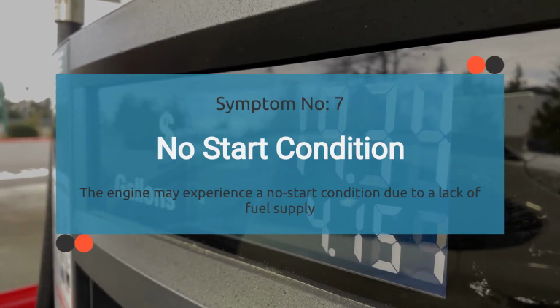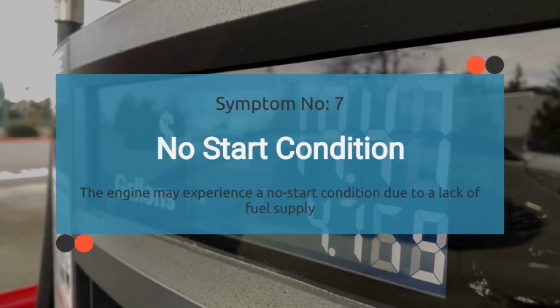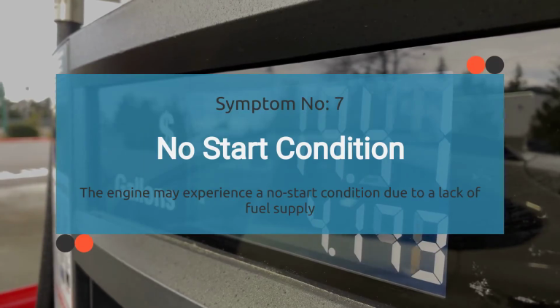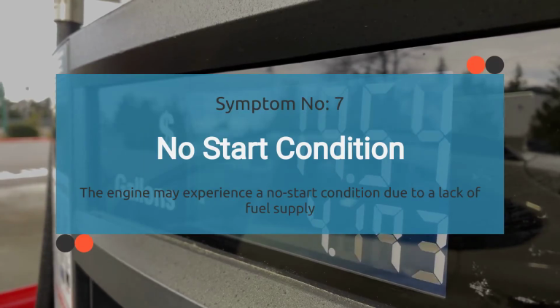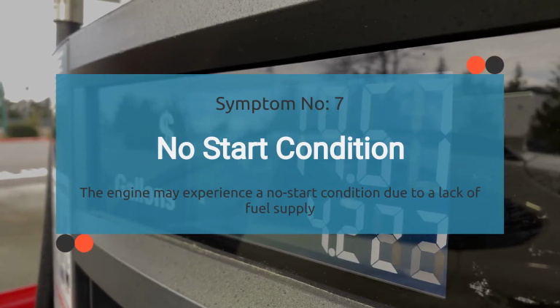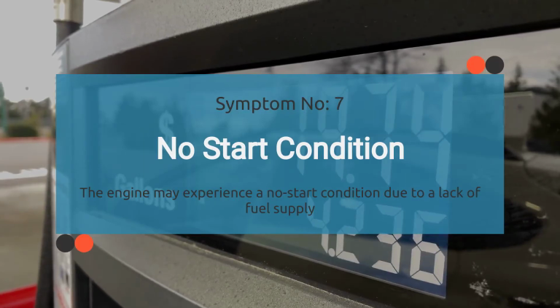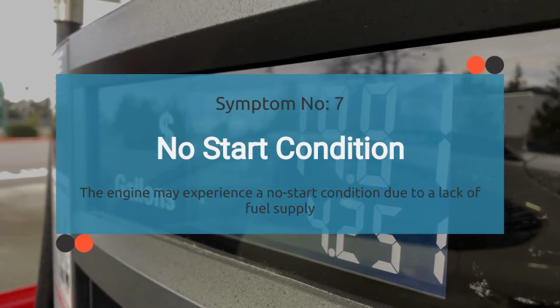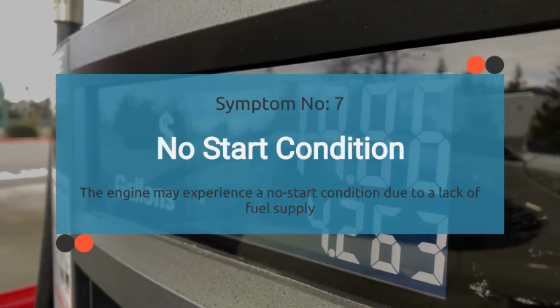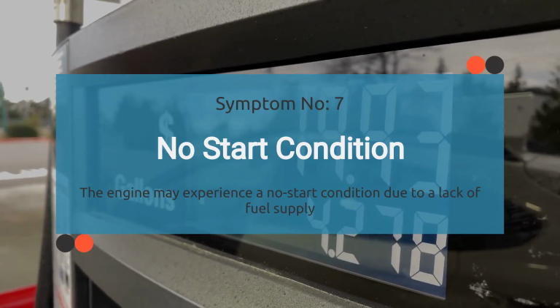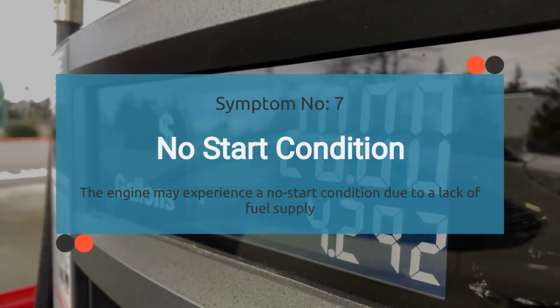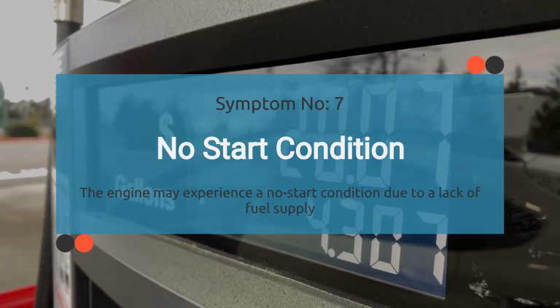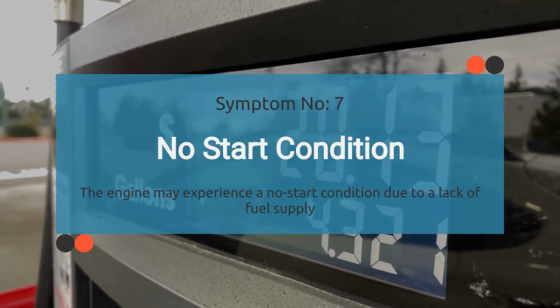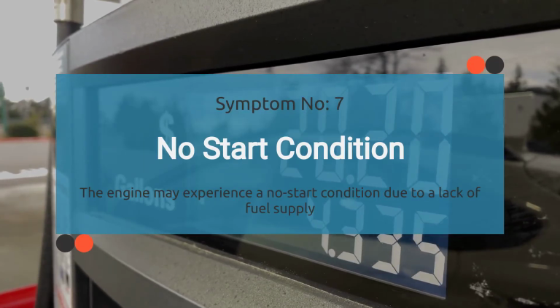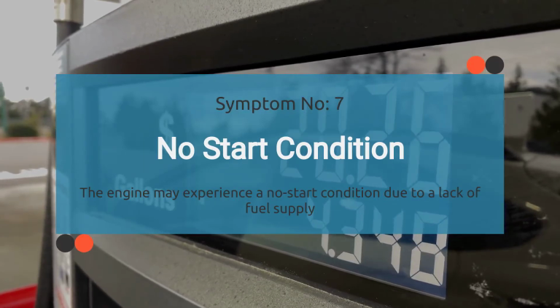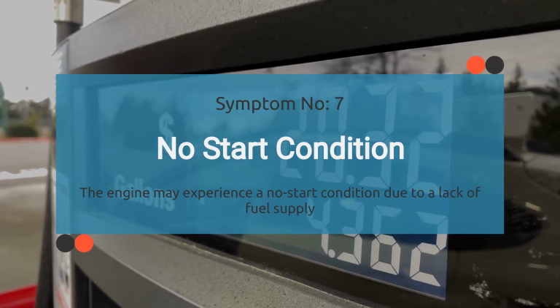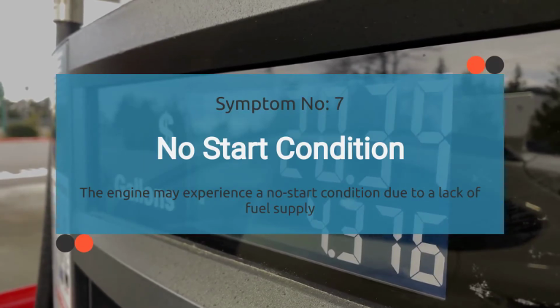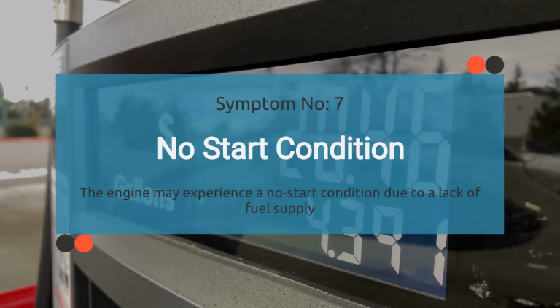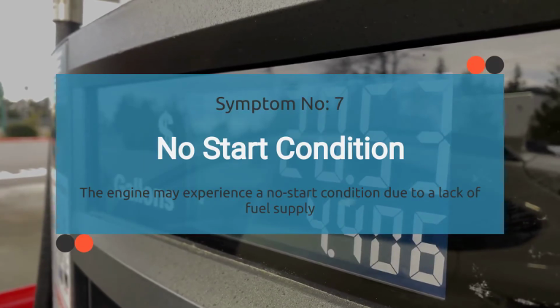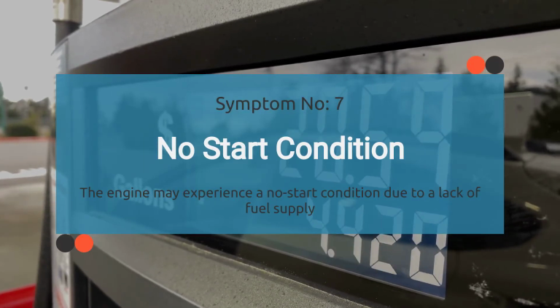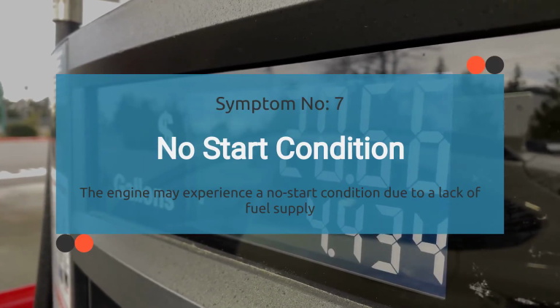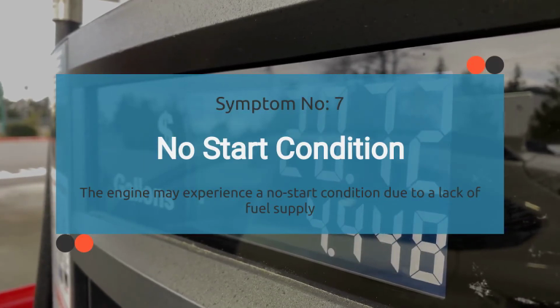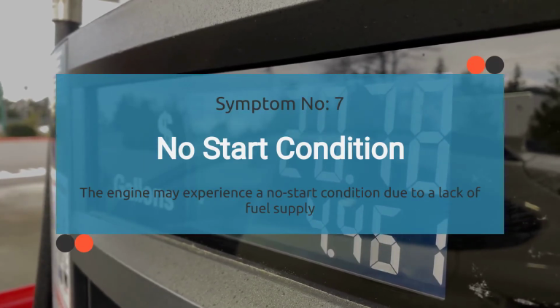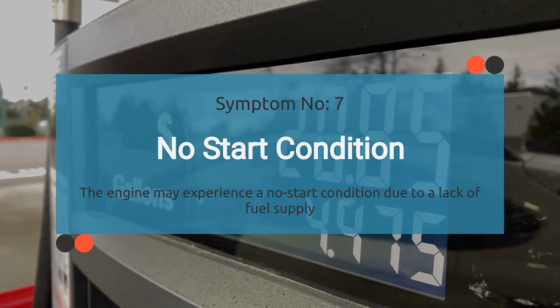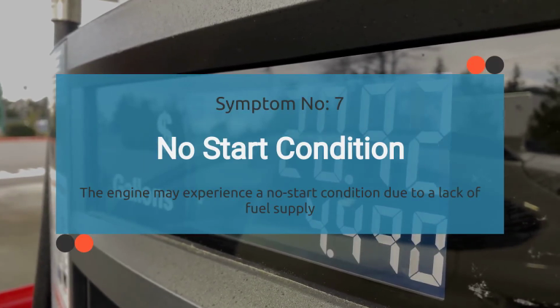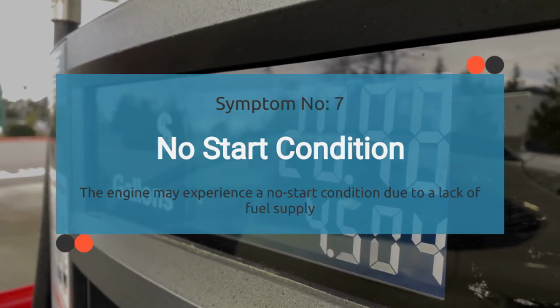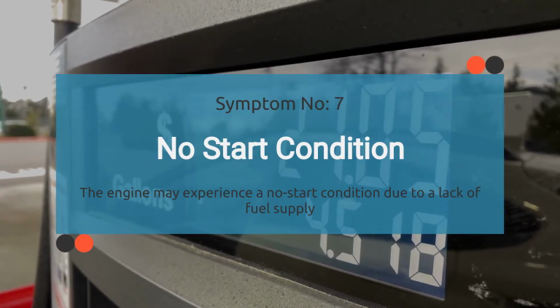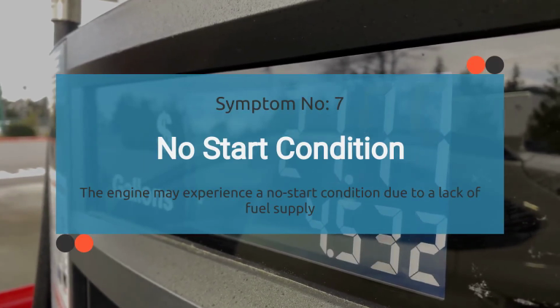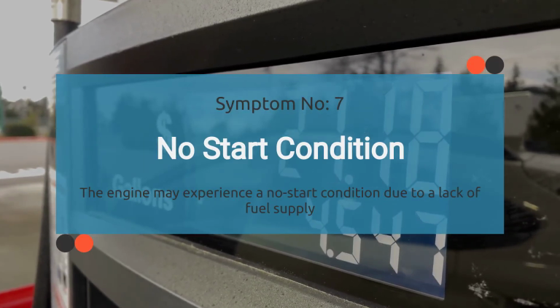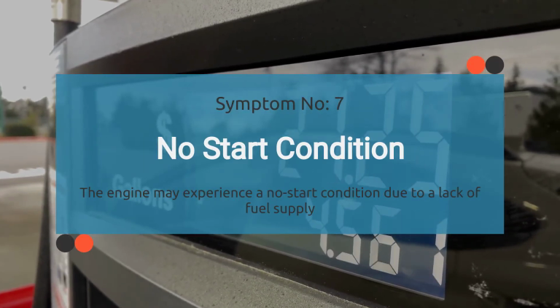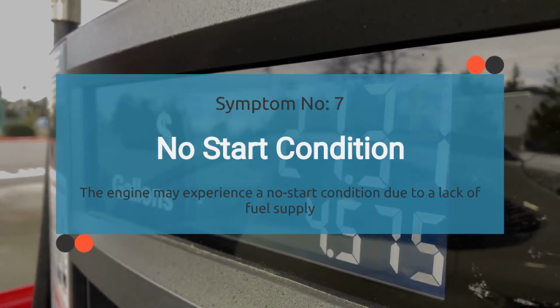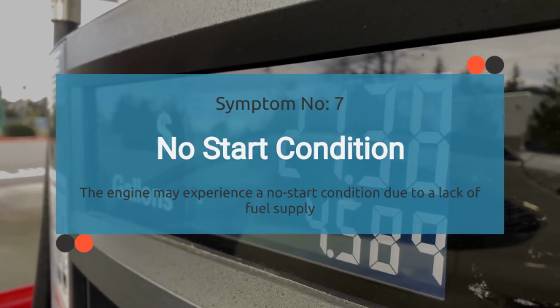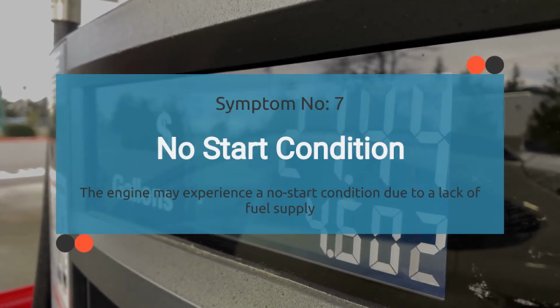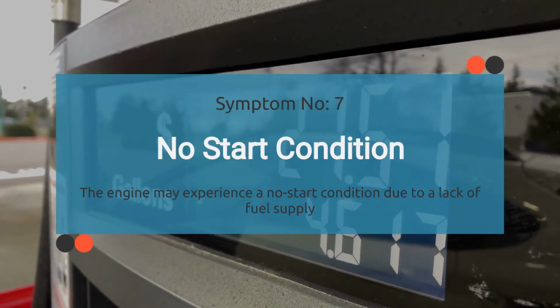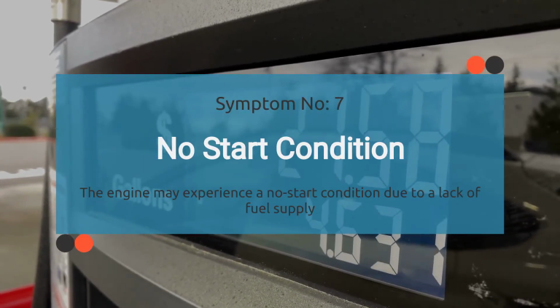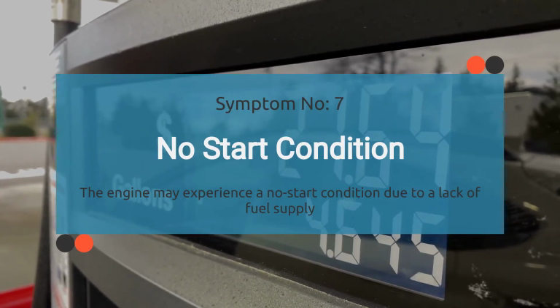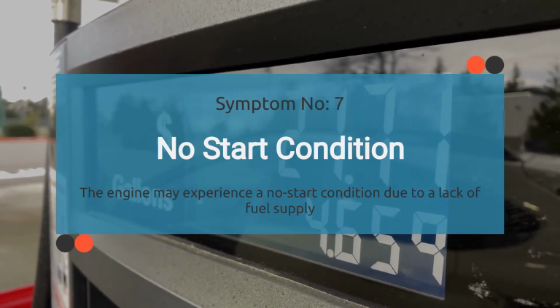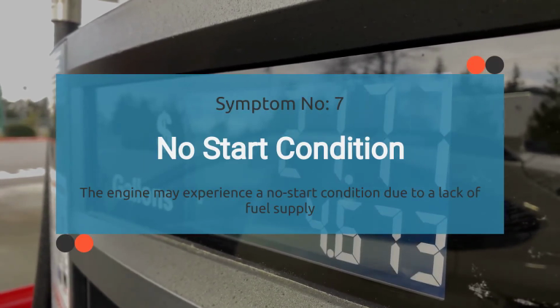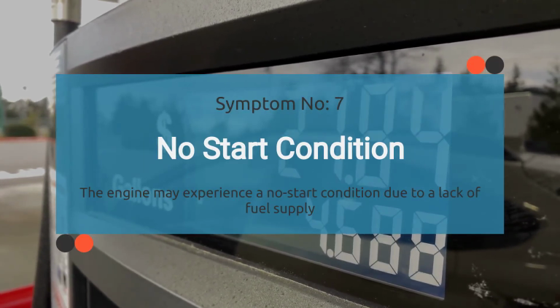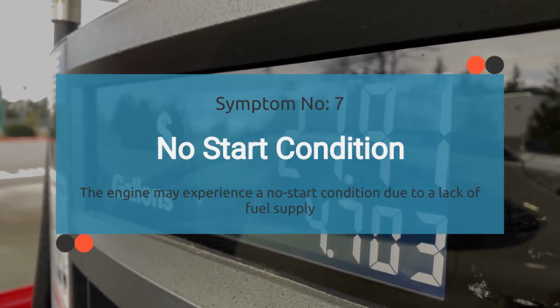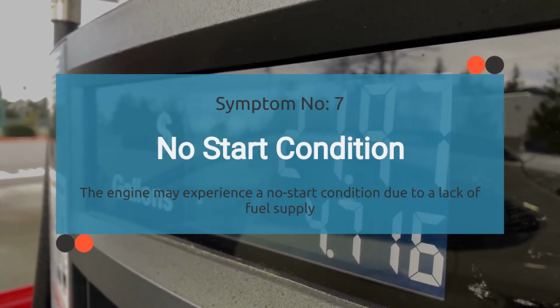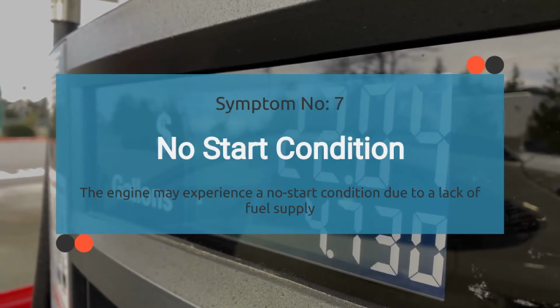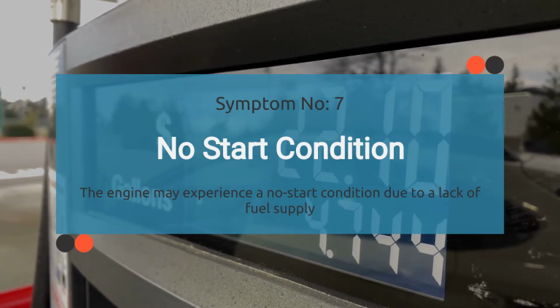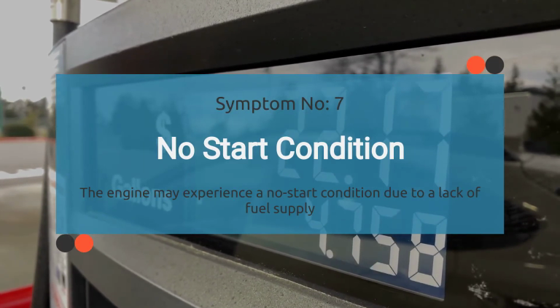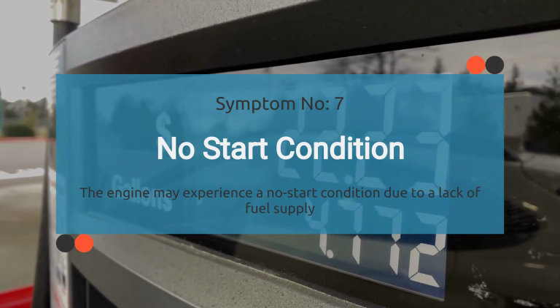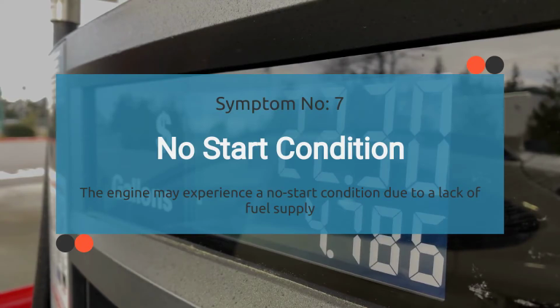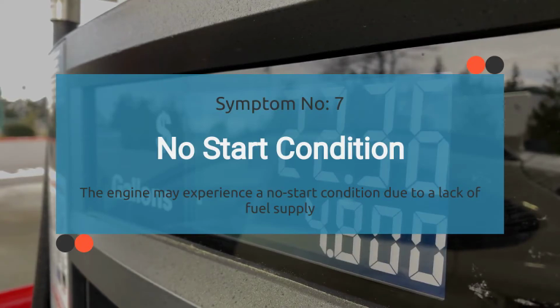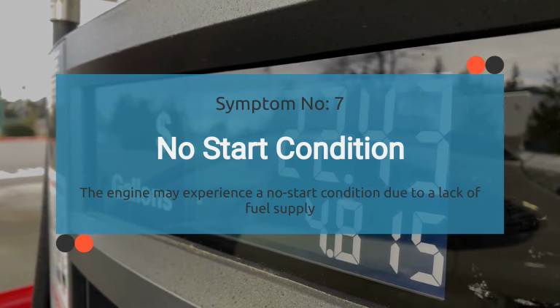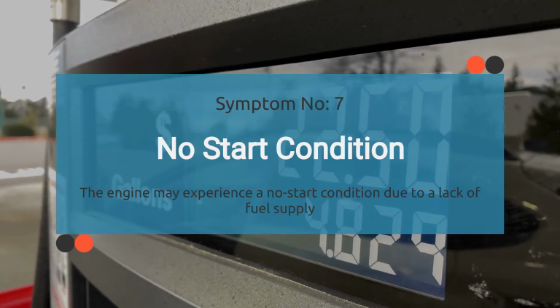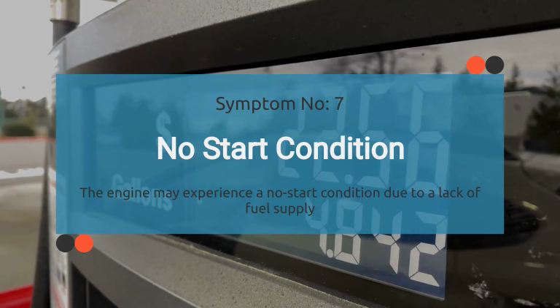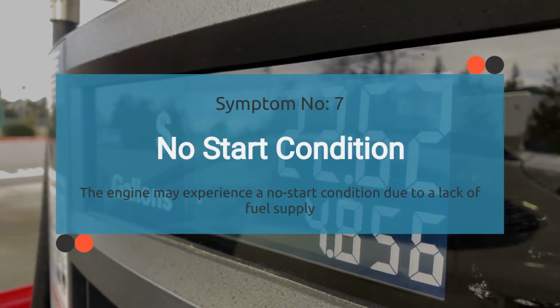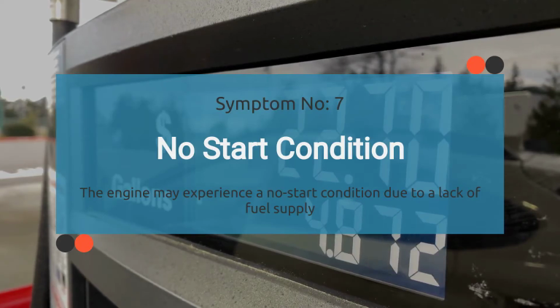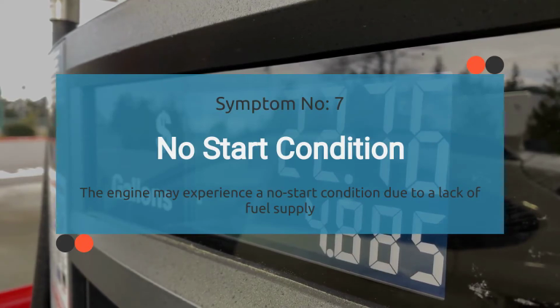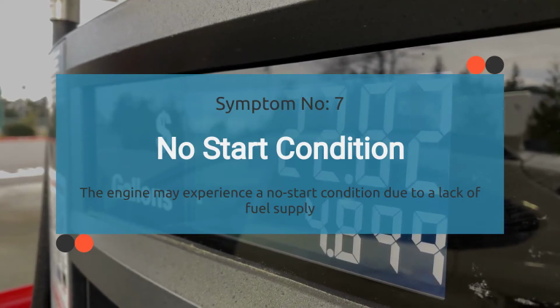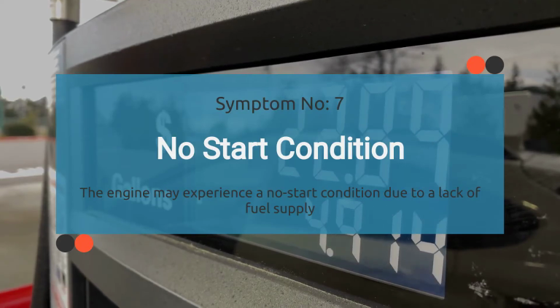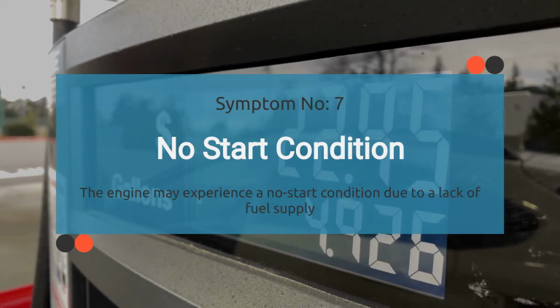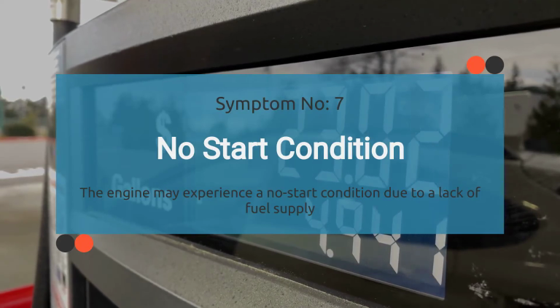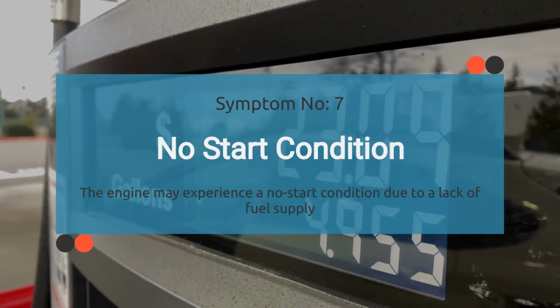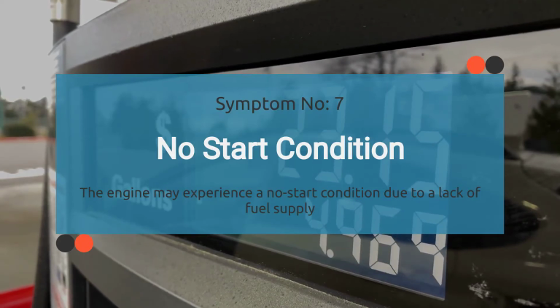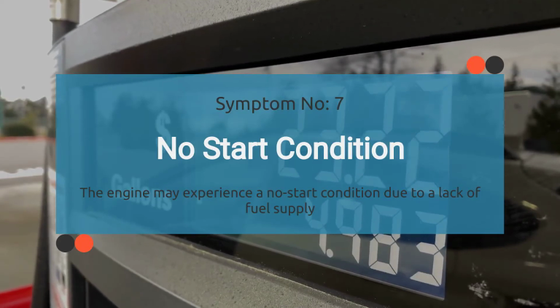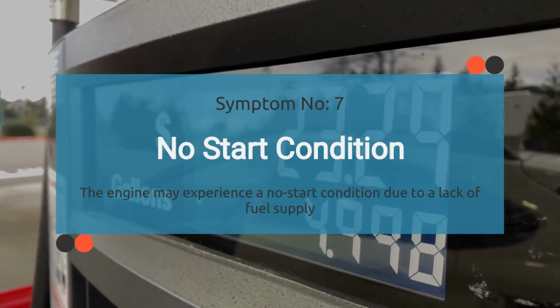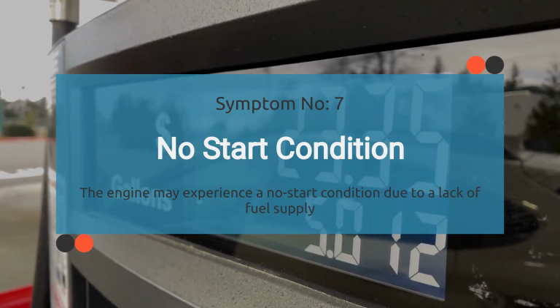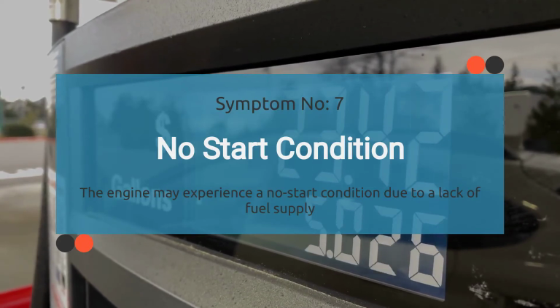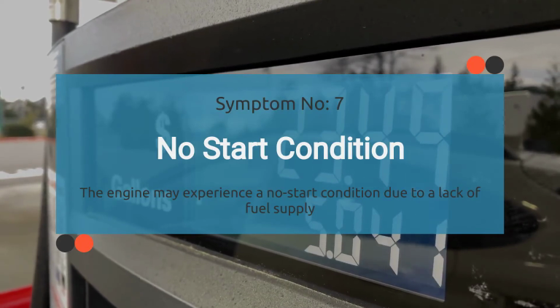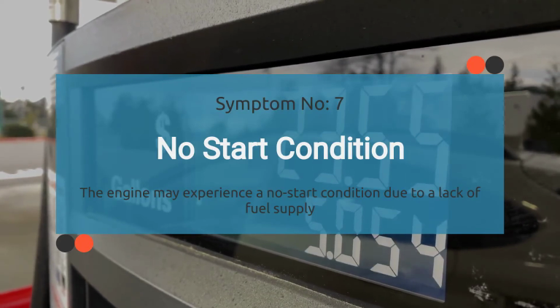Number seven: engine cranks but won't start. The engine may experience a no-start condition due to incorrect fuel supply resulting from the P0004 code.